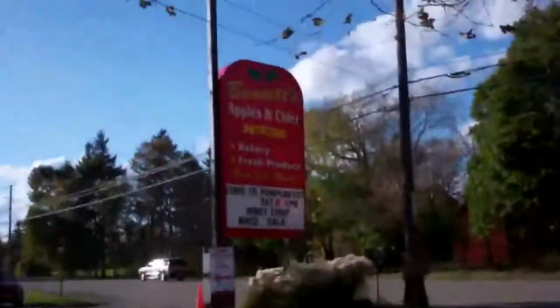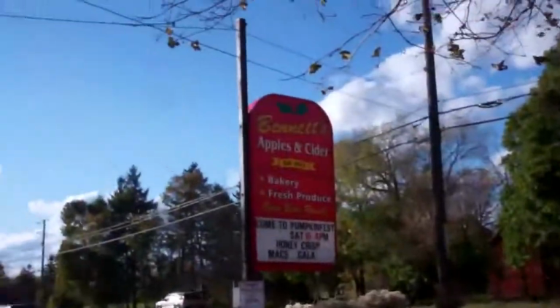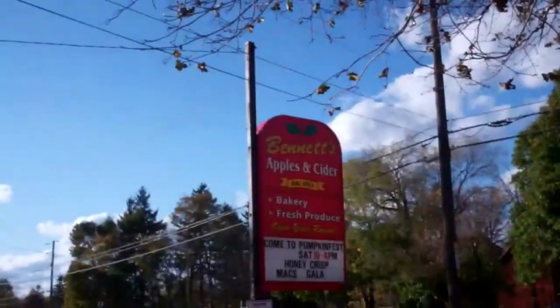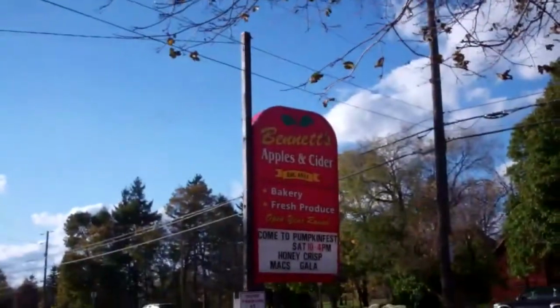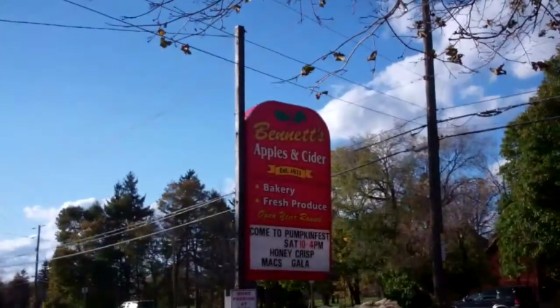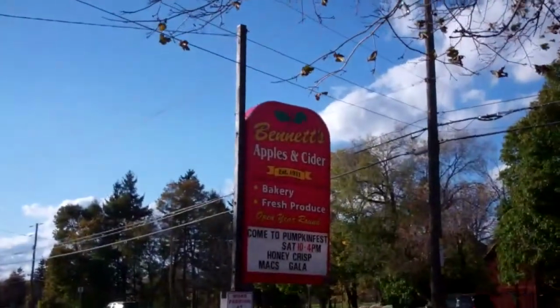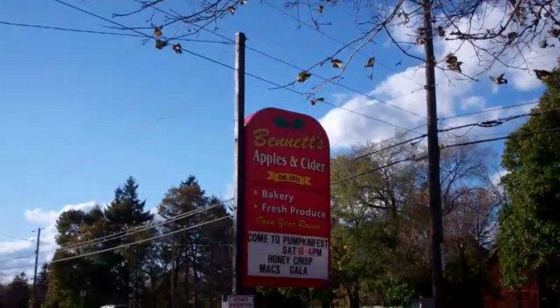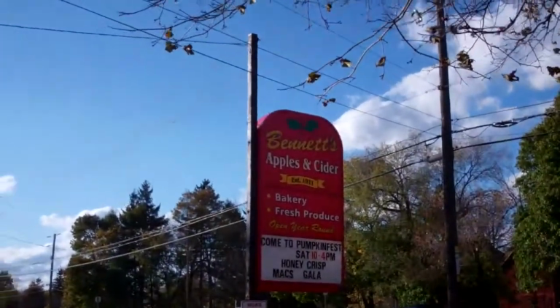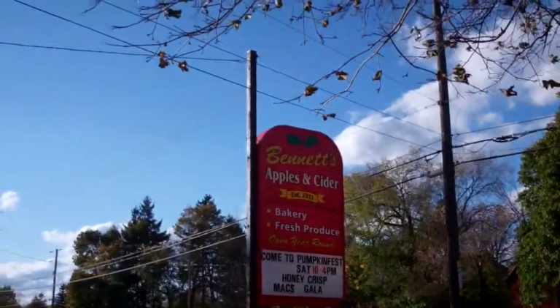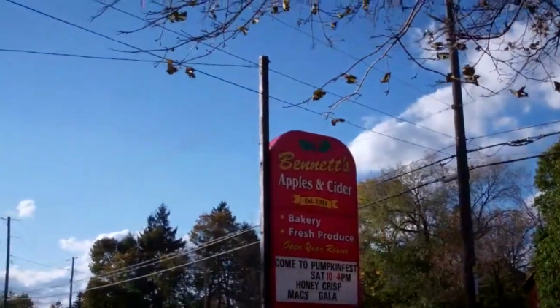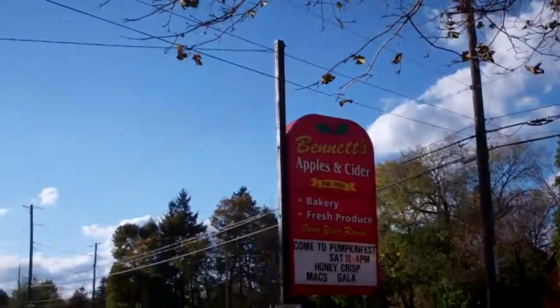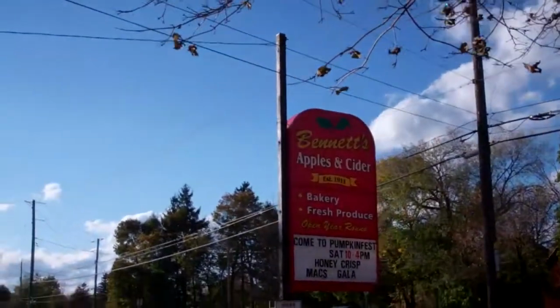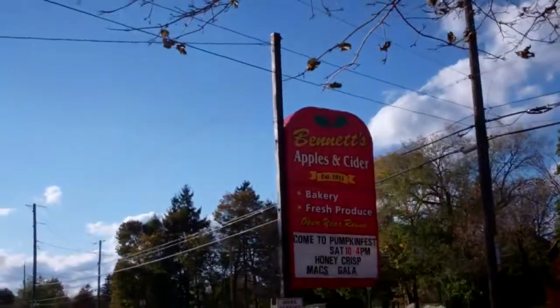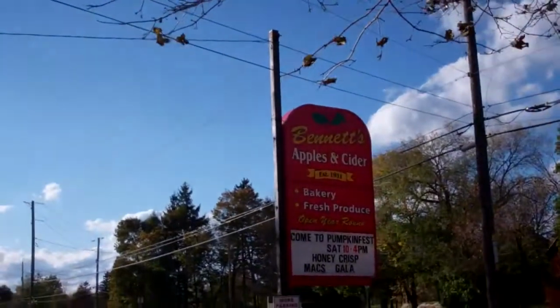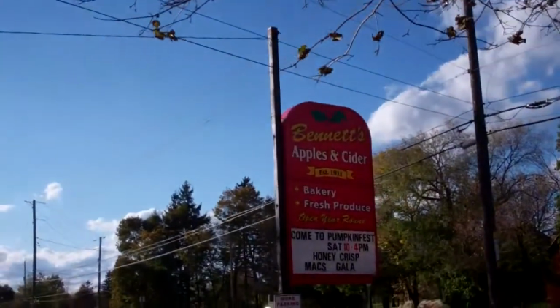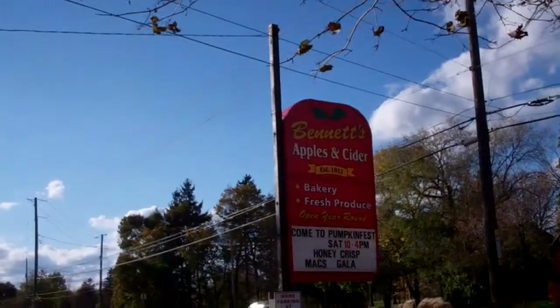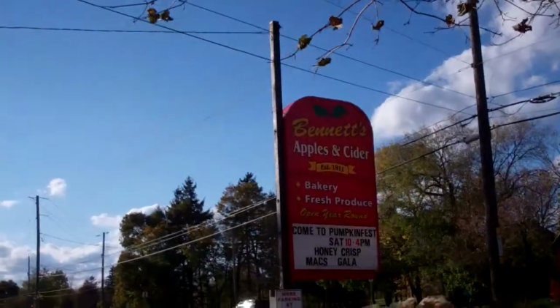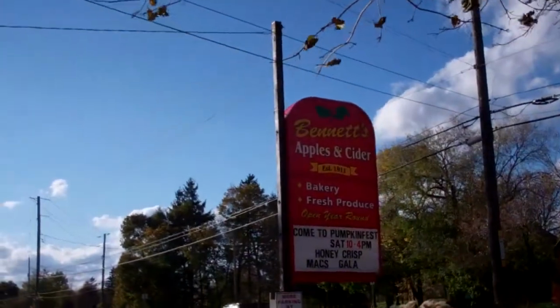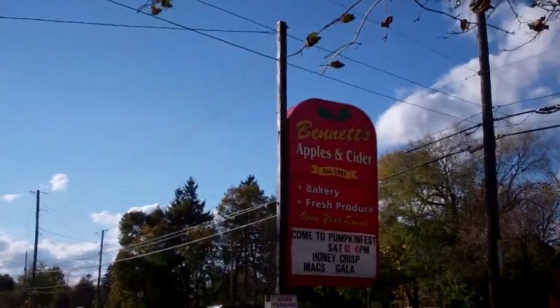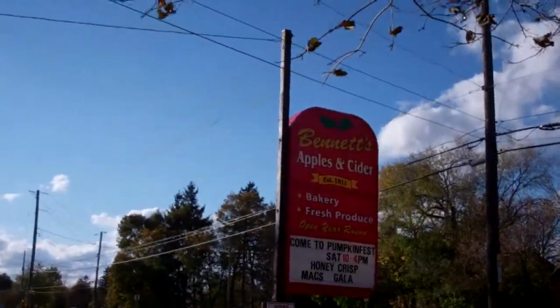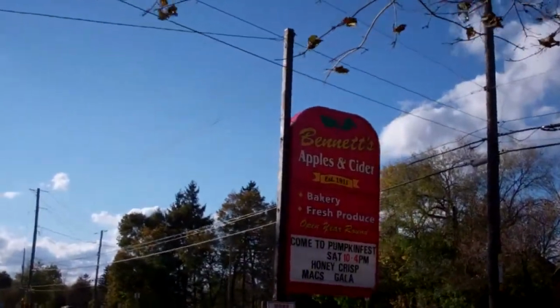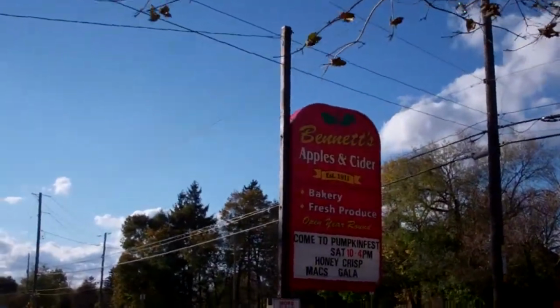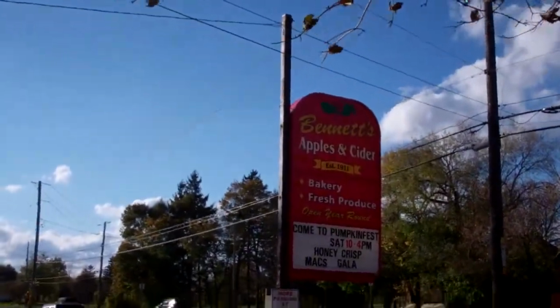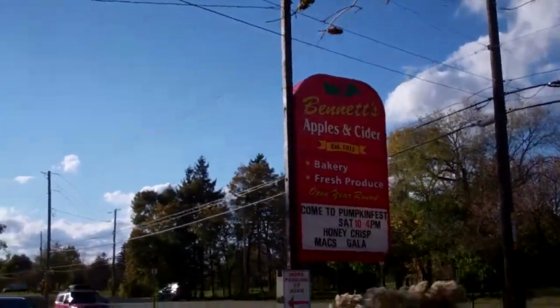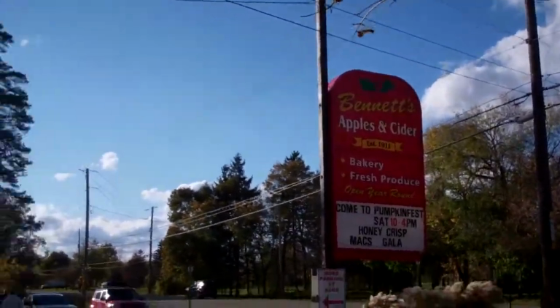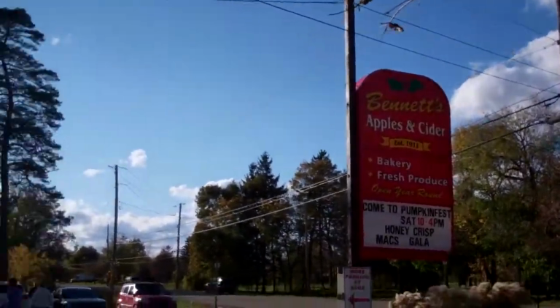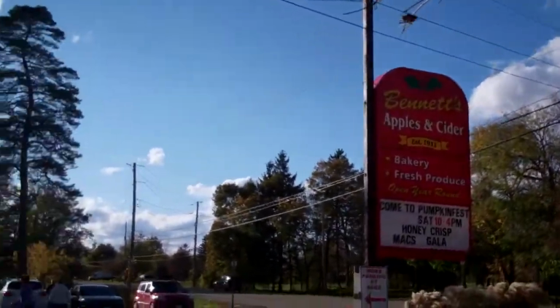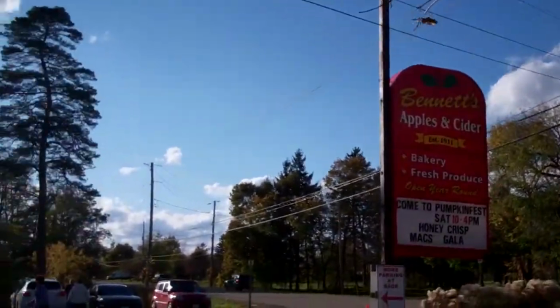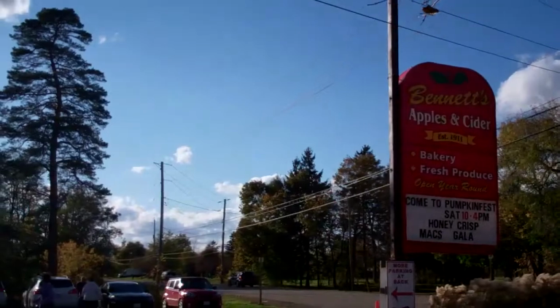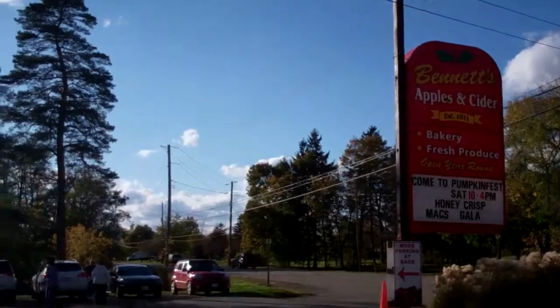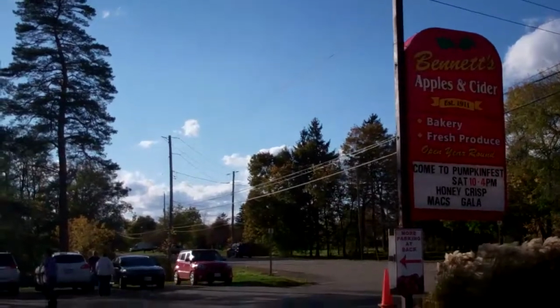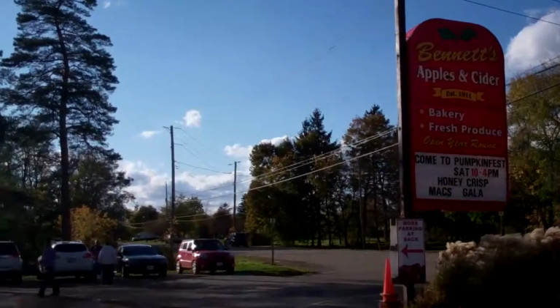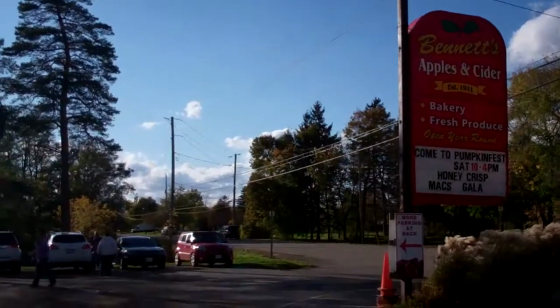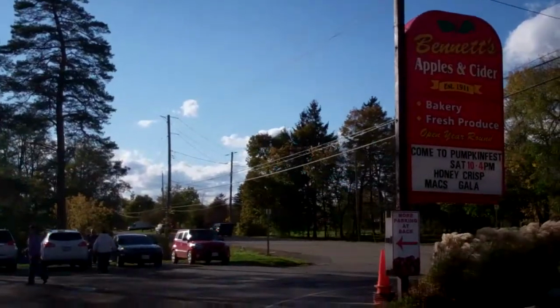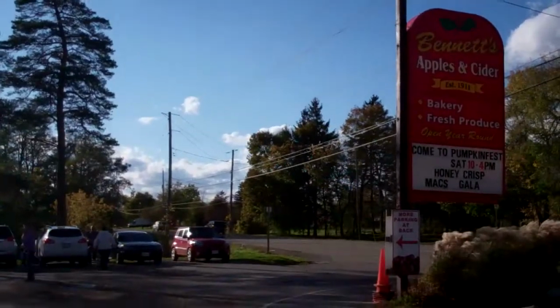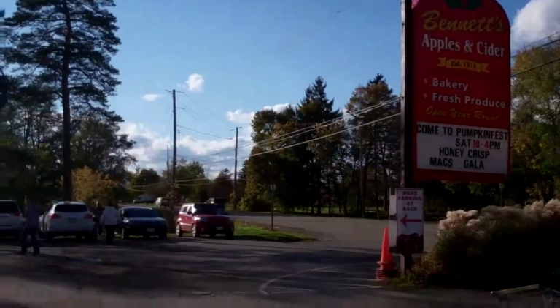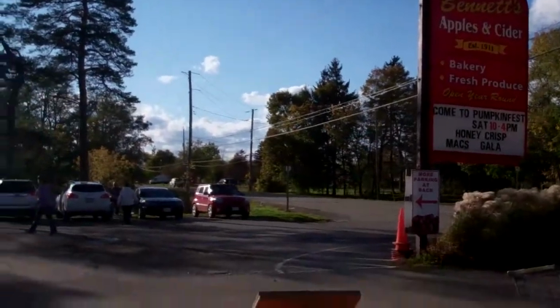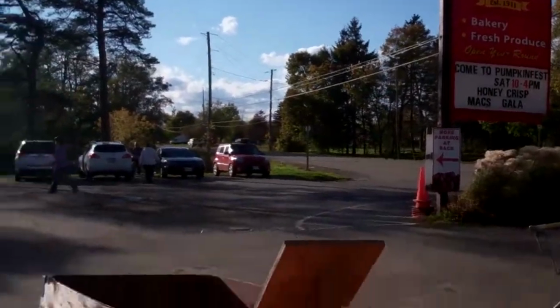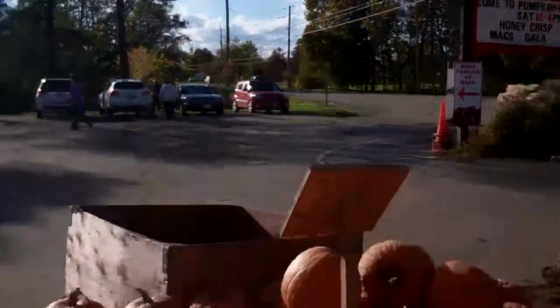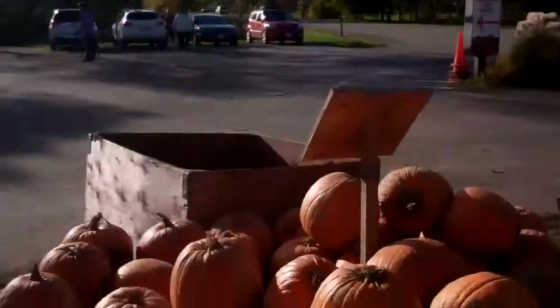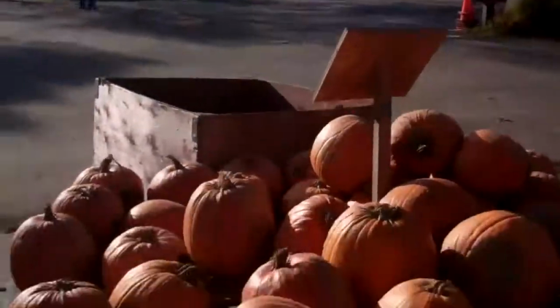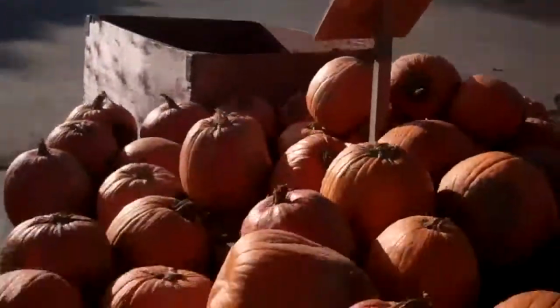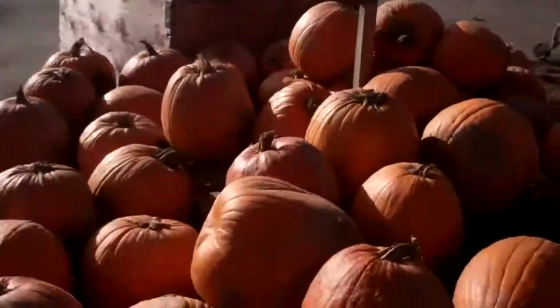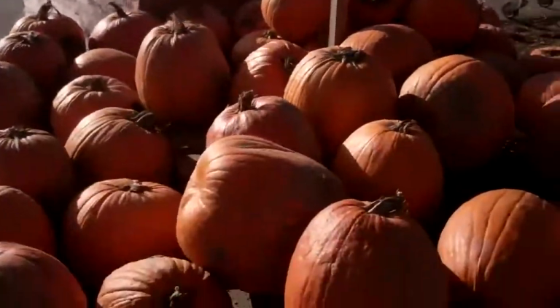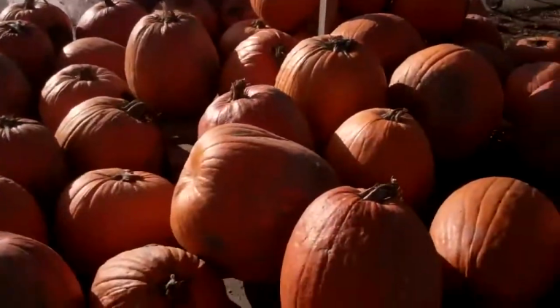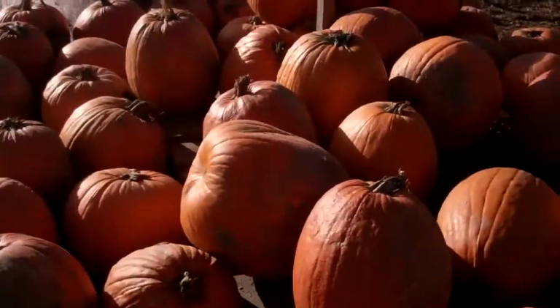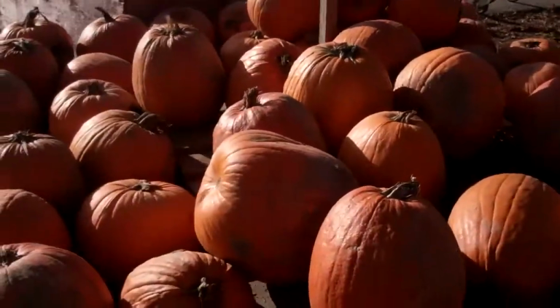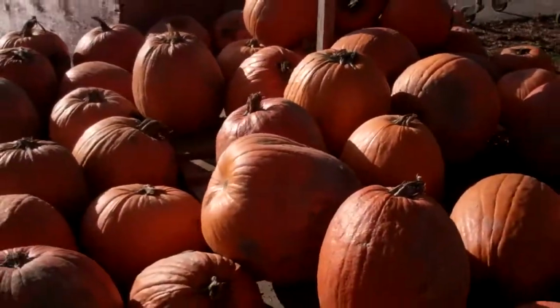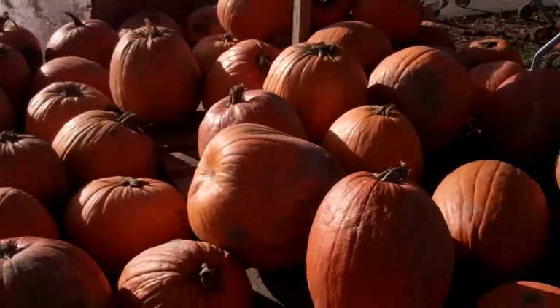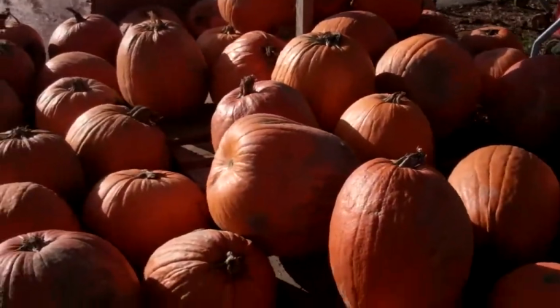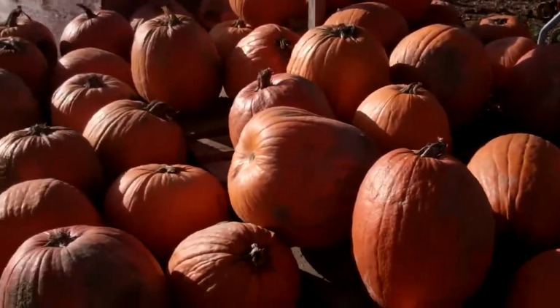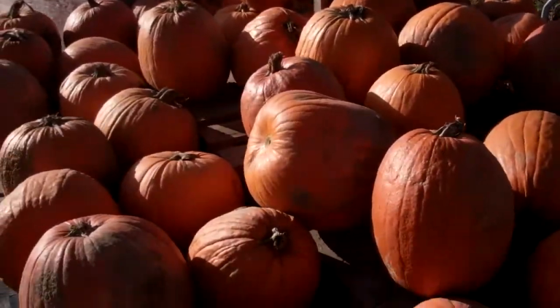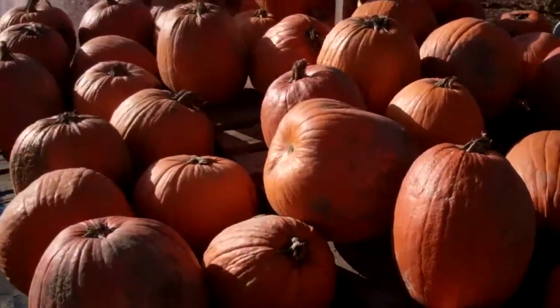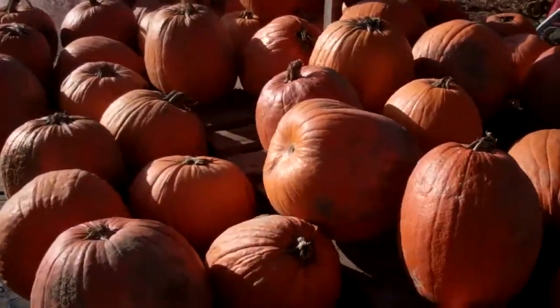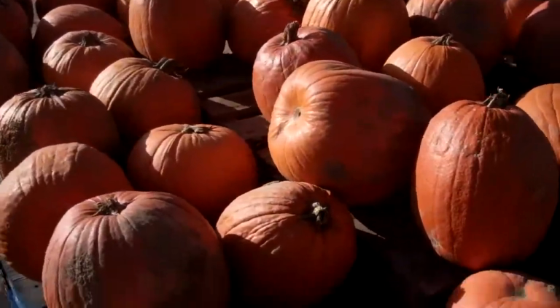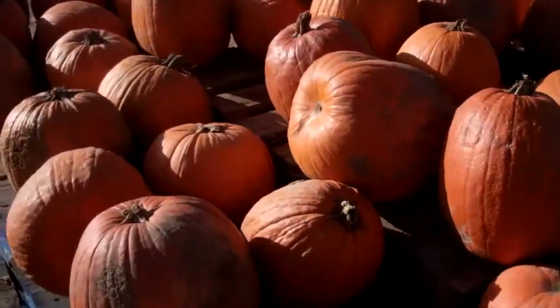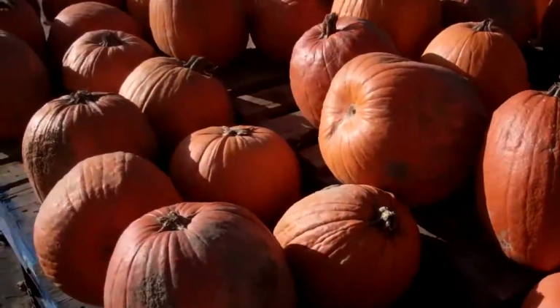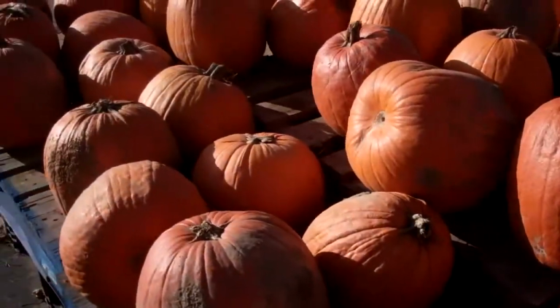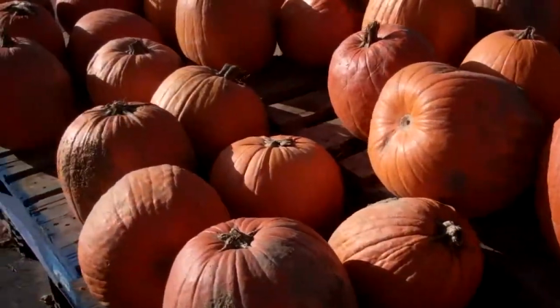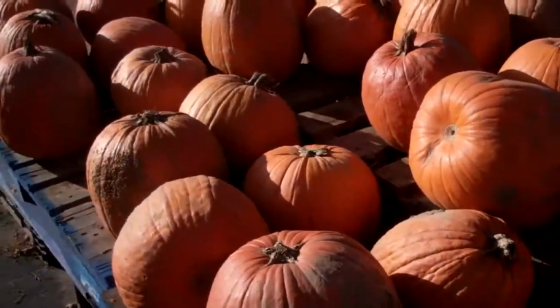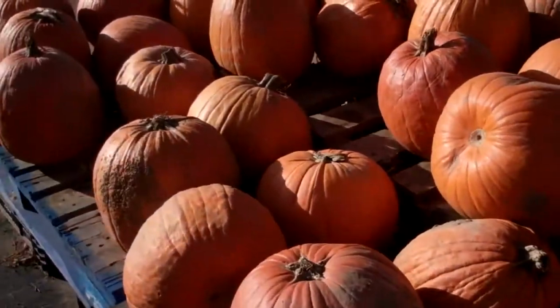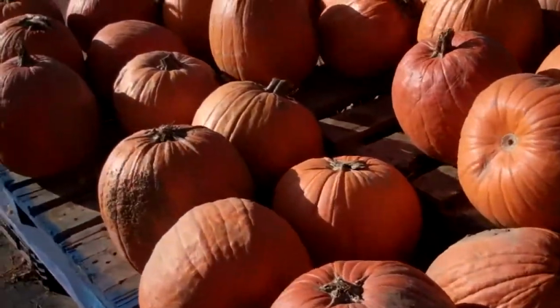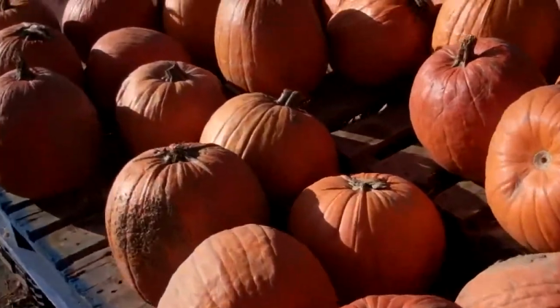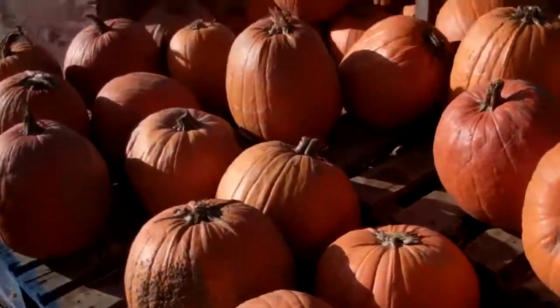Hey guys, we're at Bennett's Apple and Cider here. We're just doing a little pumpkin shopping for Halloween.